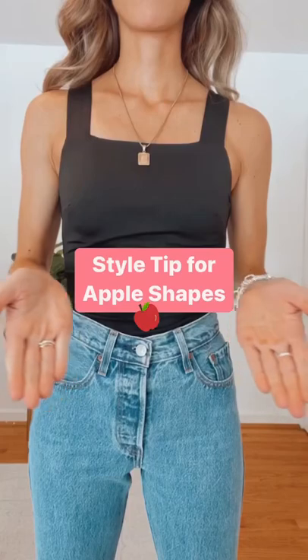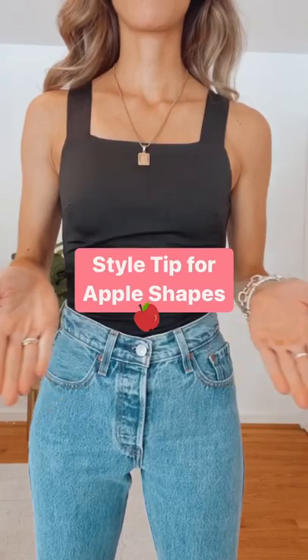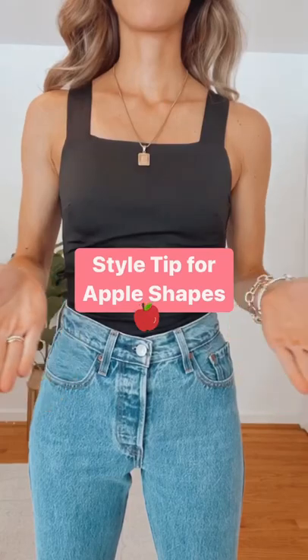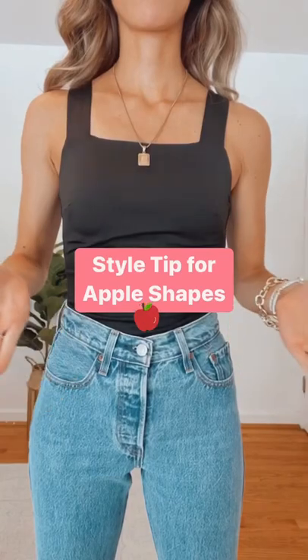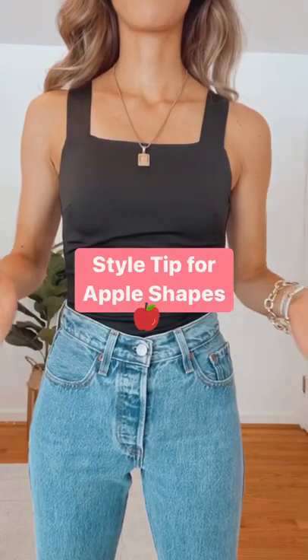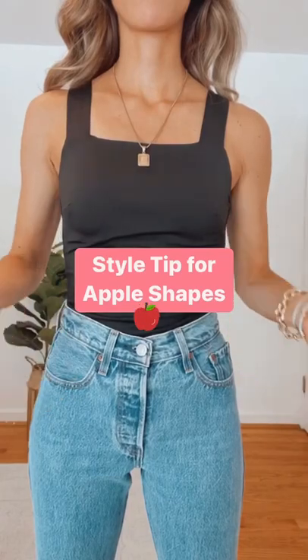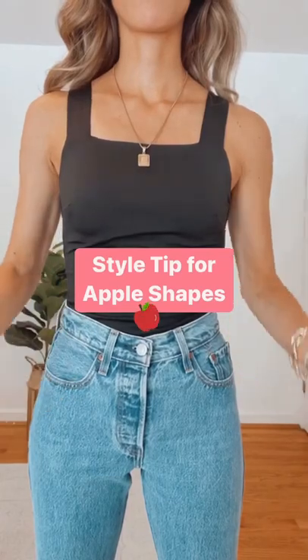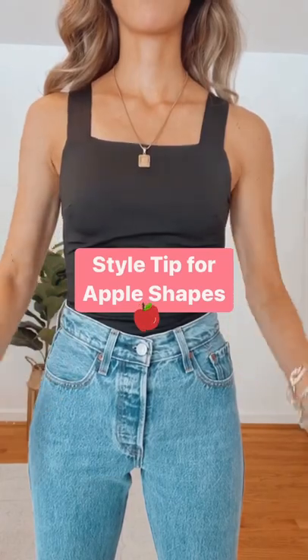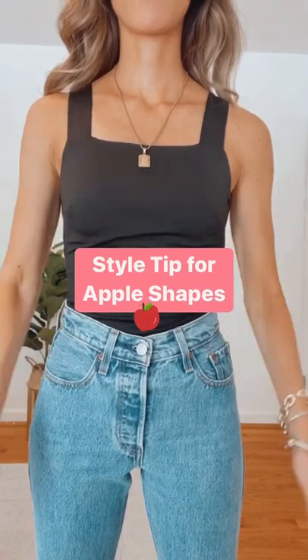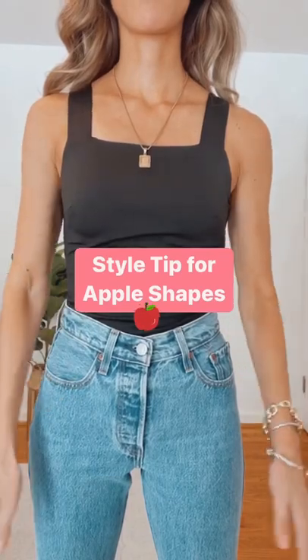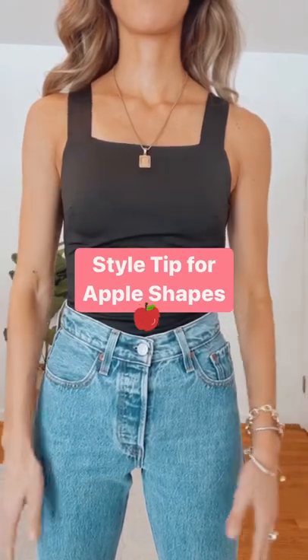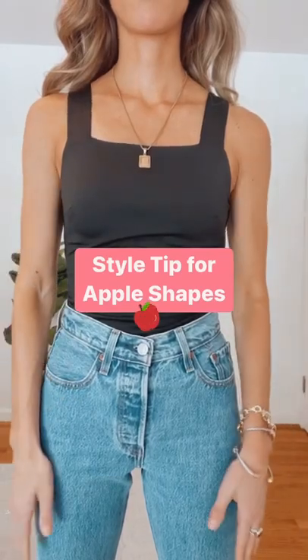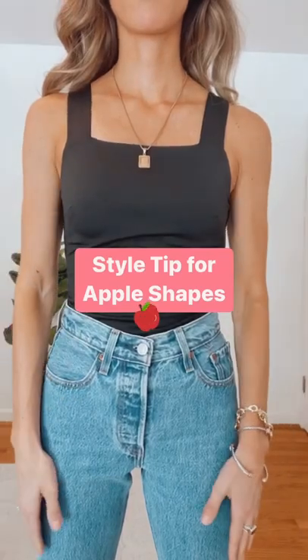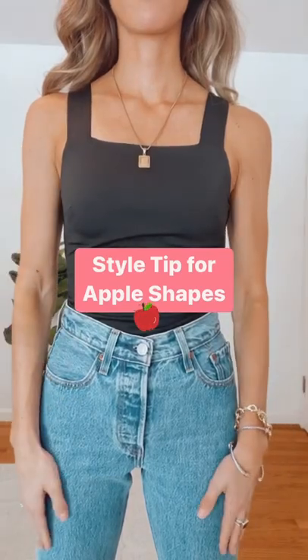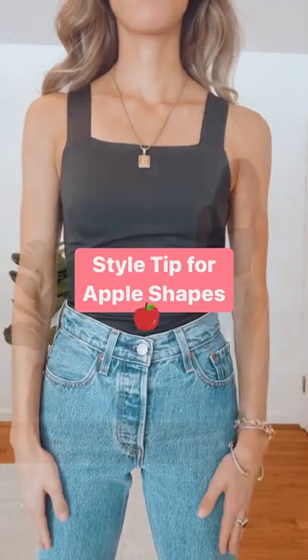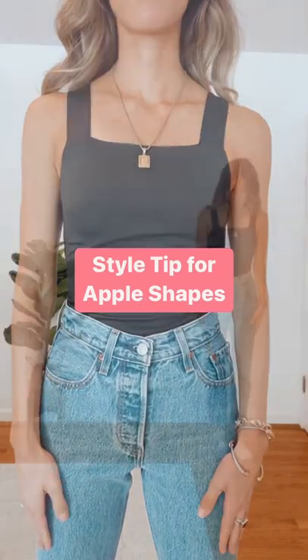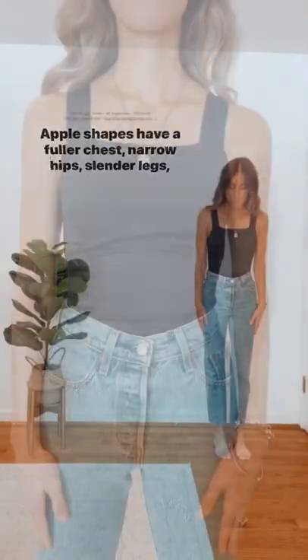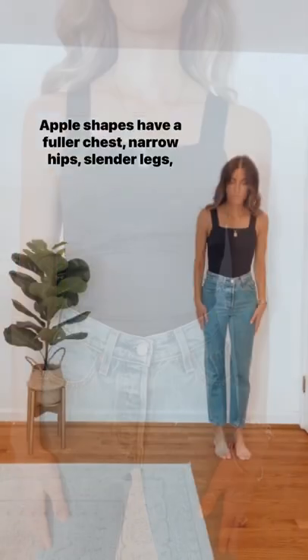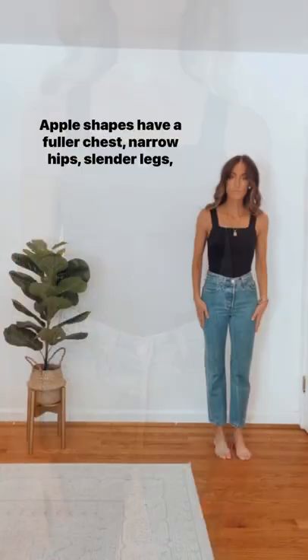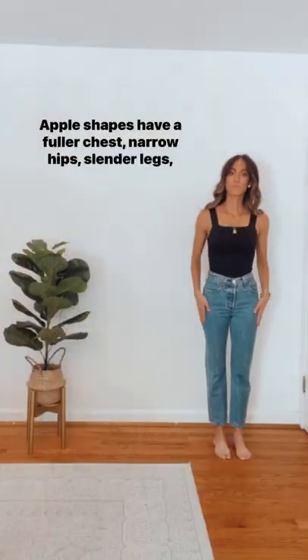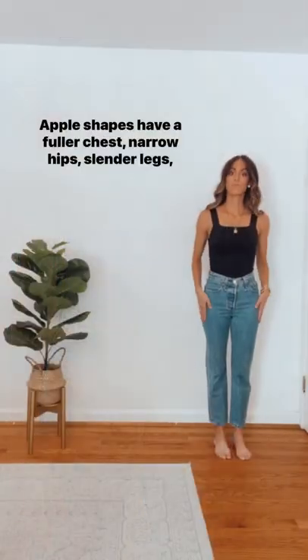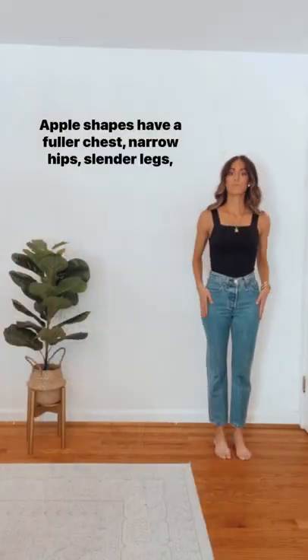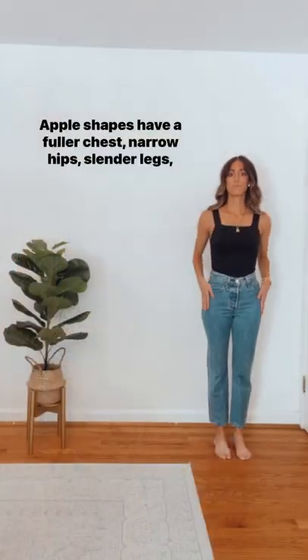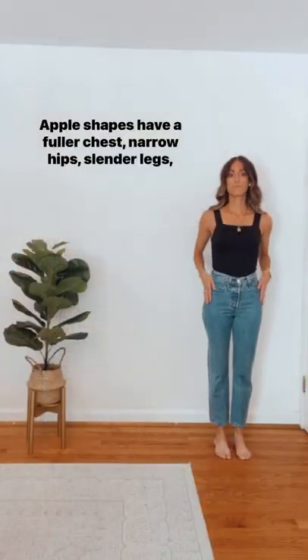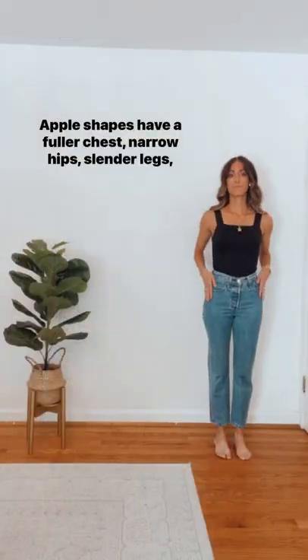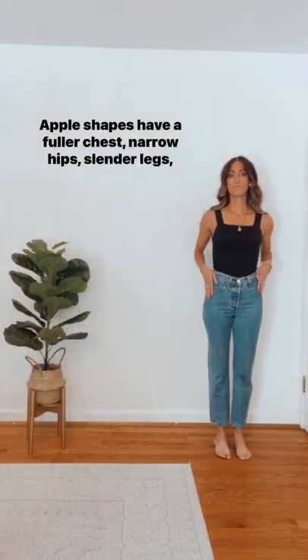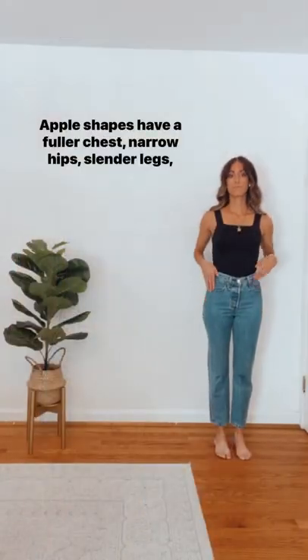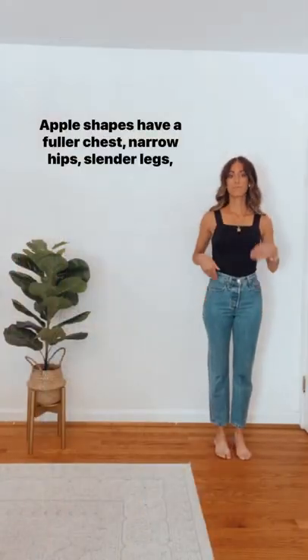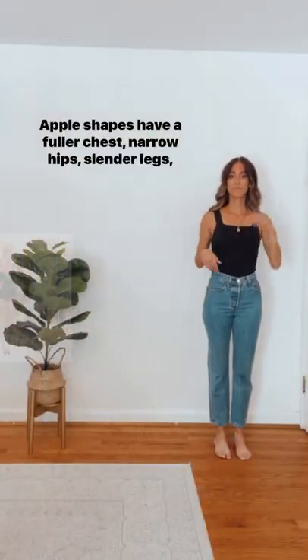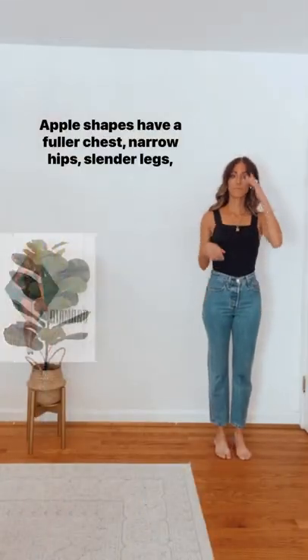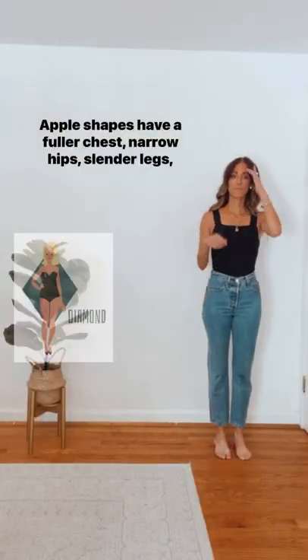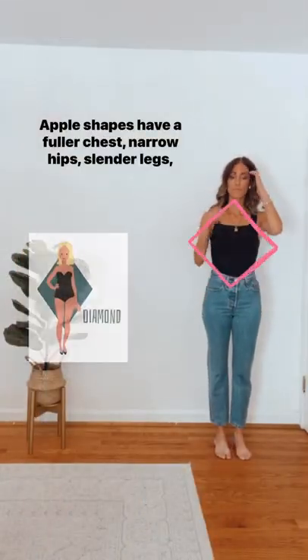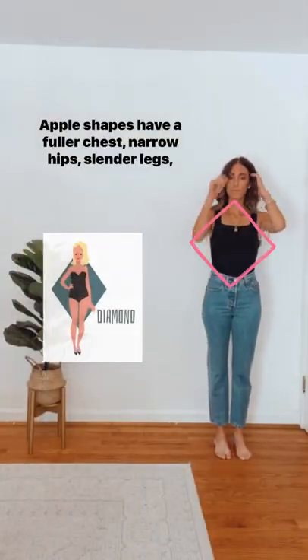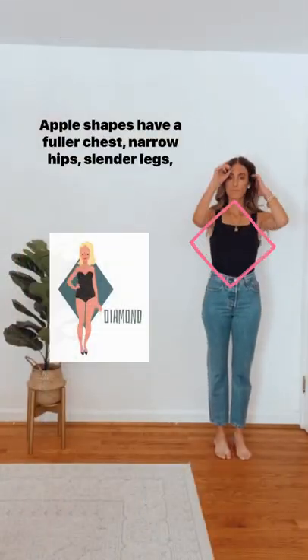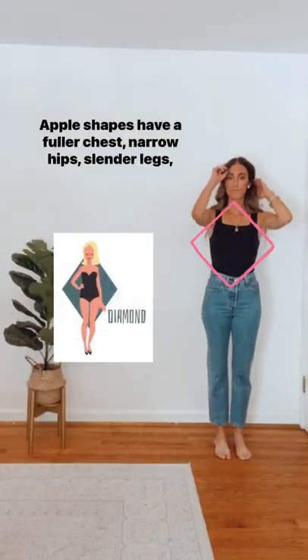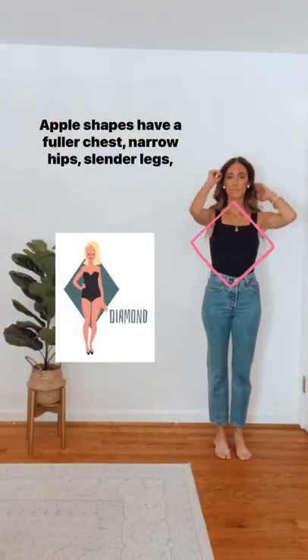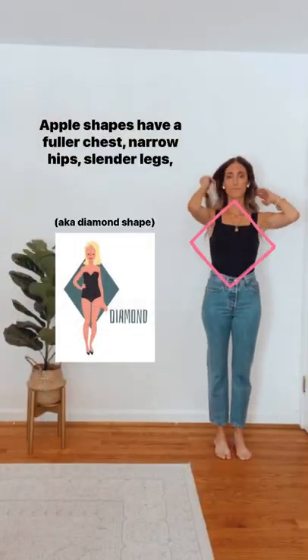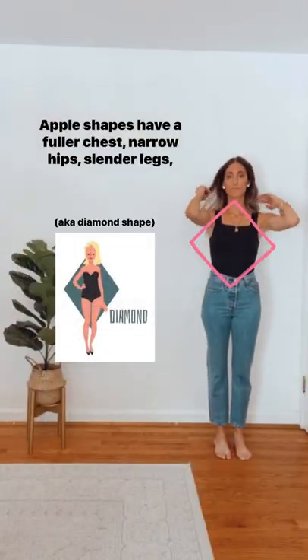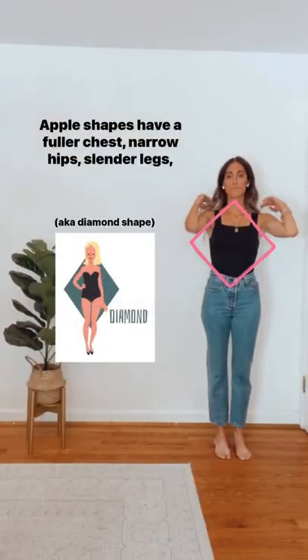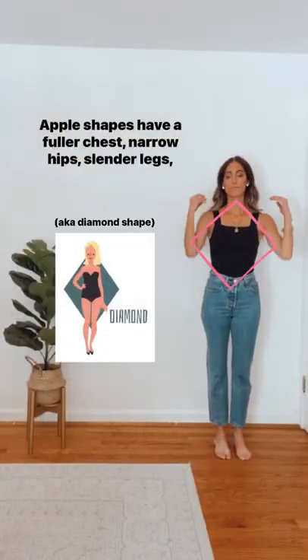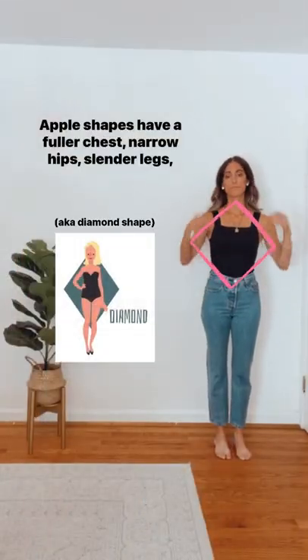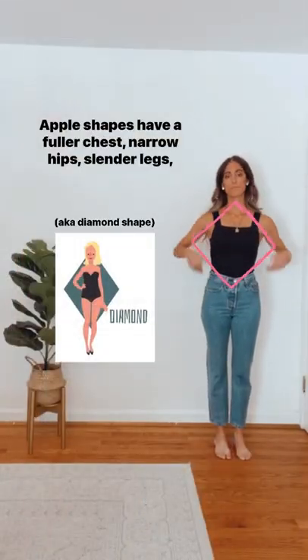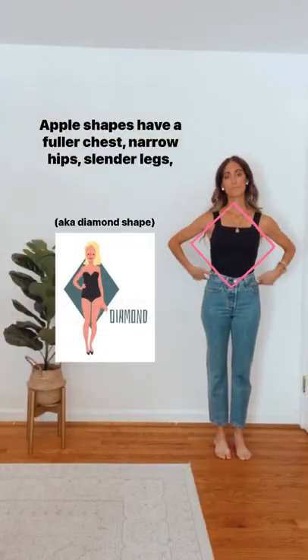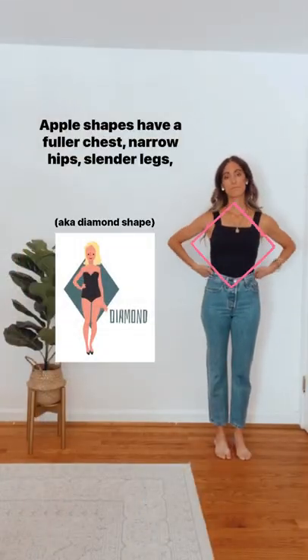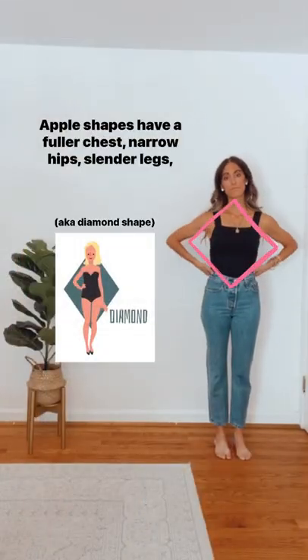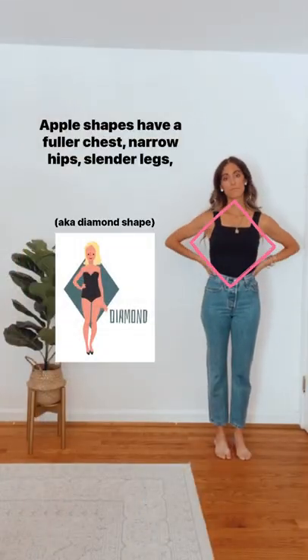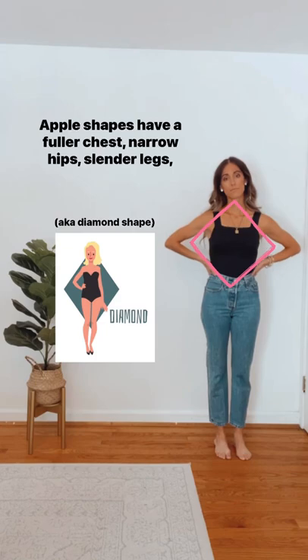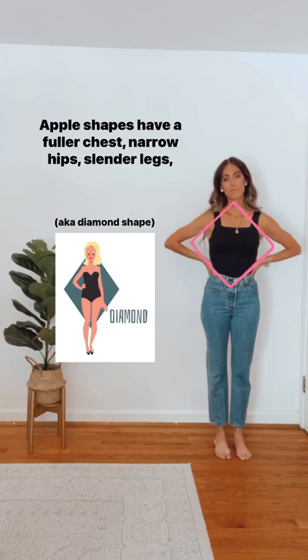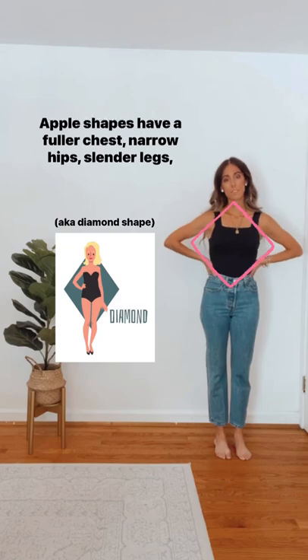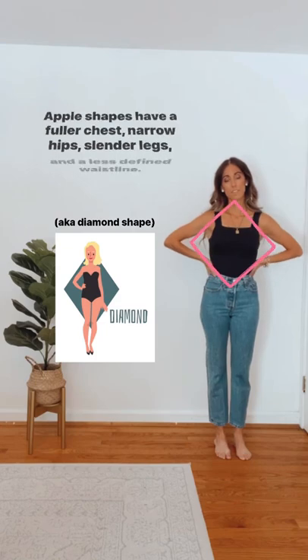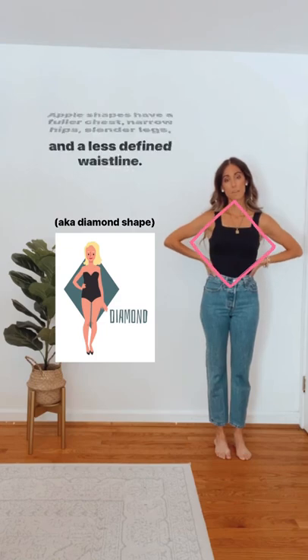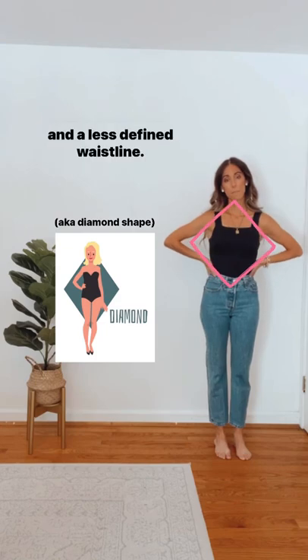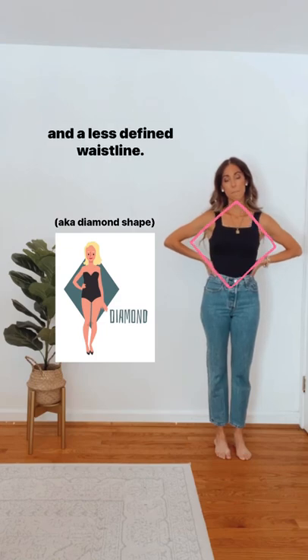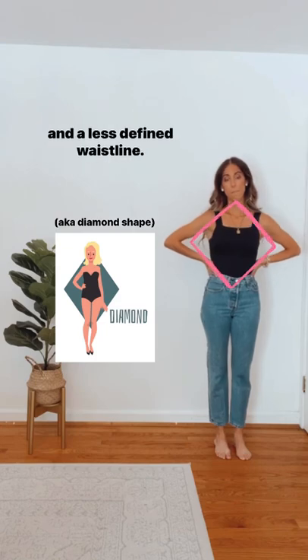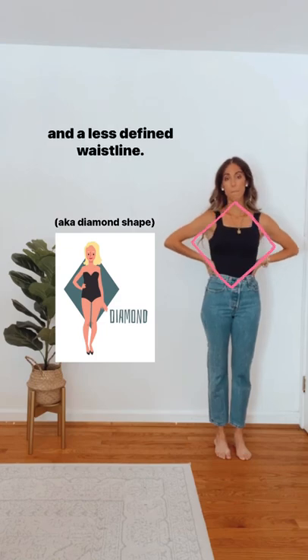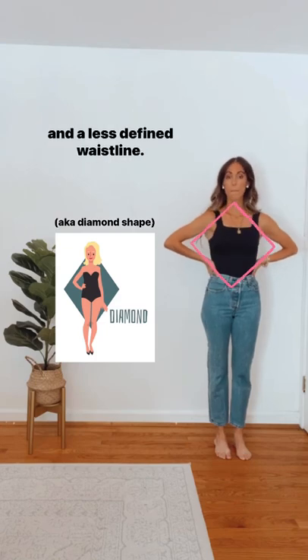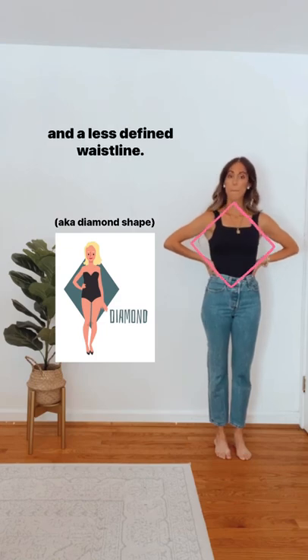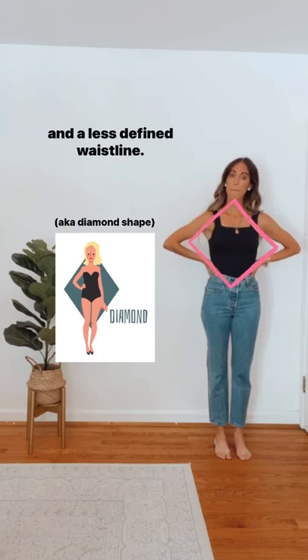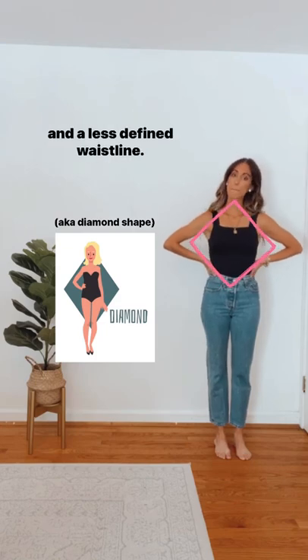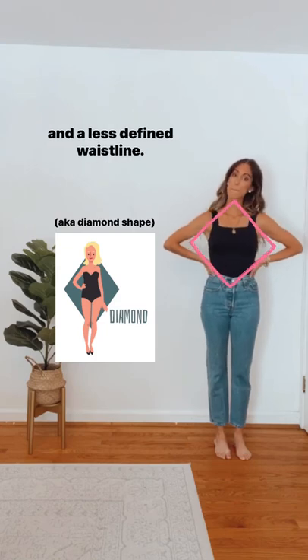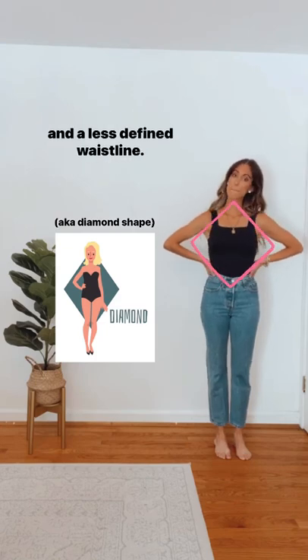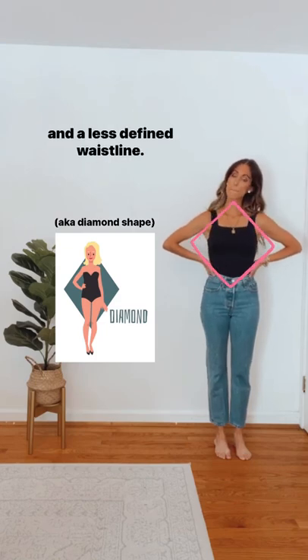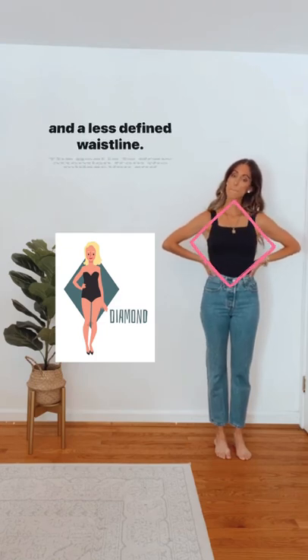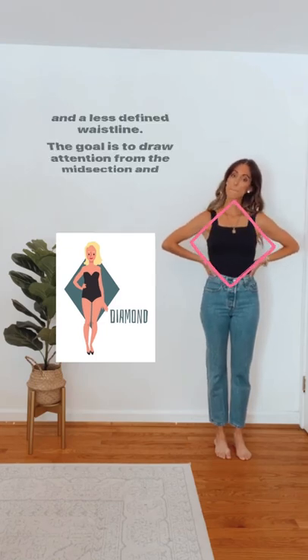Style tips for apple shapes. Apple shapes have a fuller chest, narrow hips, slender legs, and a less defined waistline.